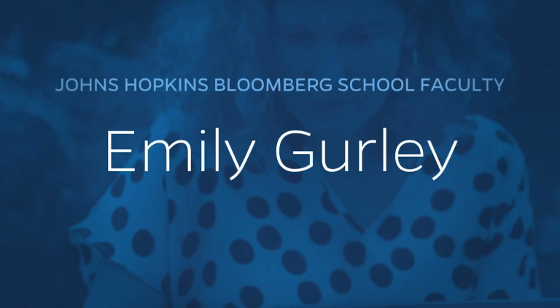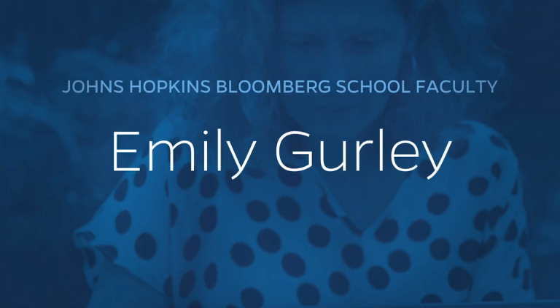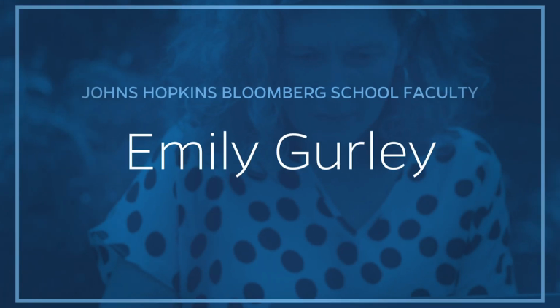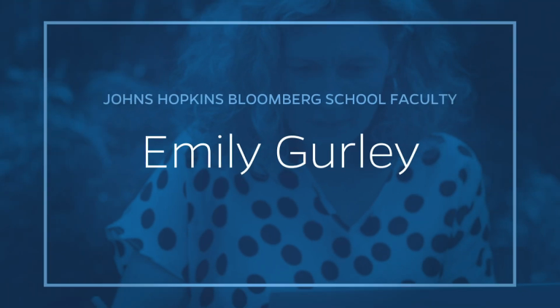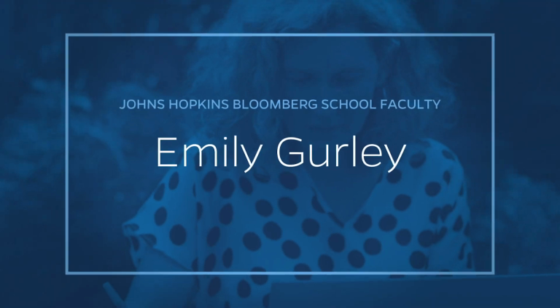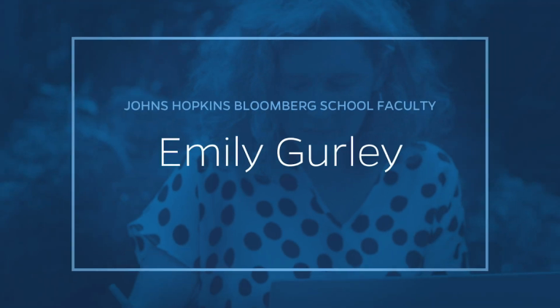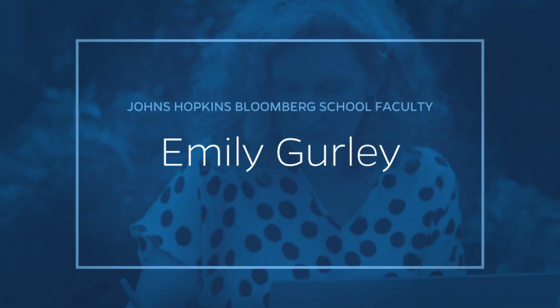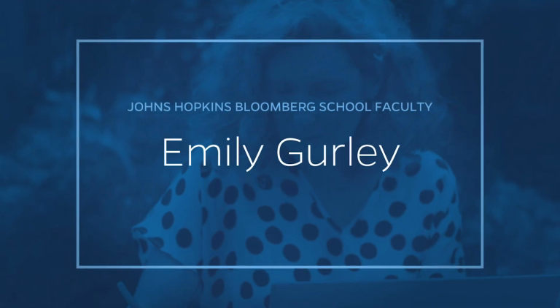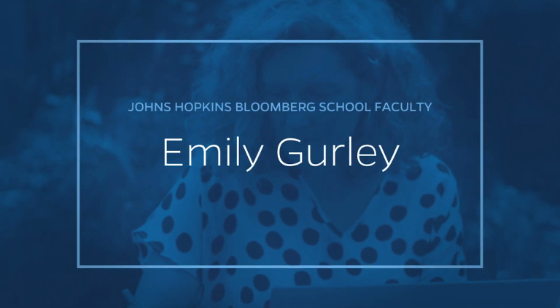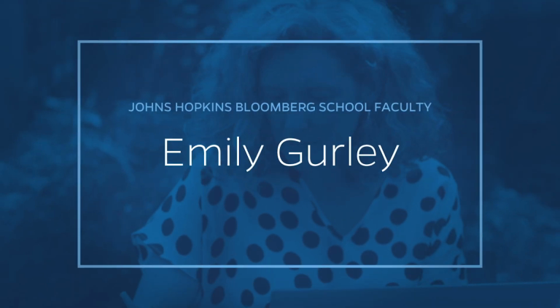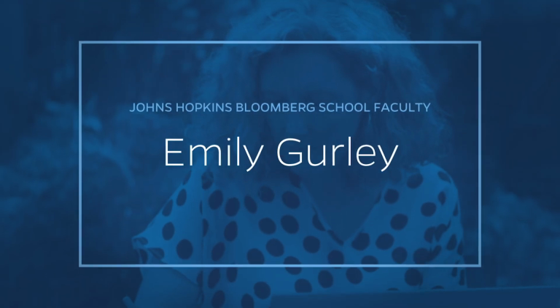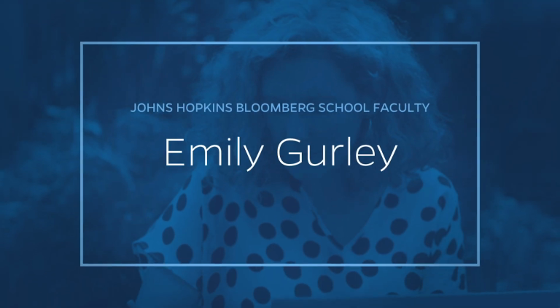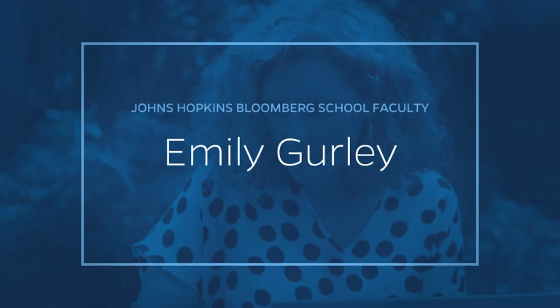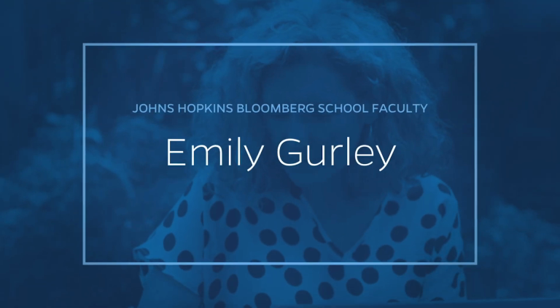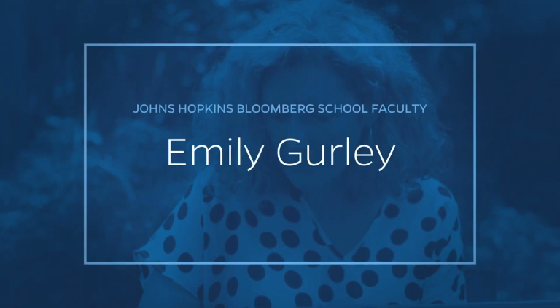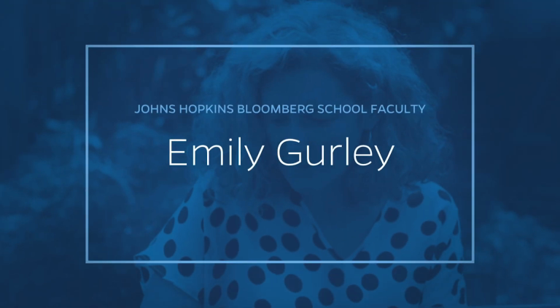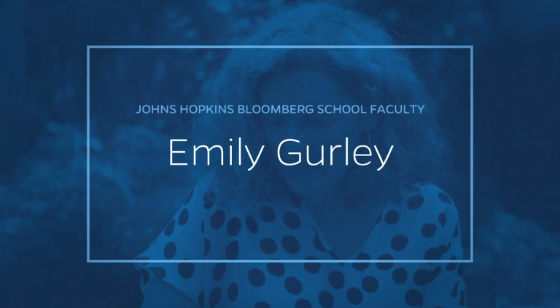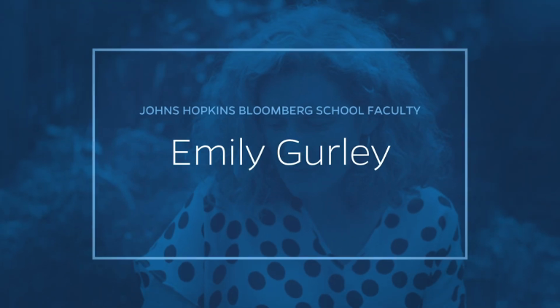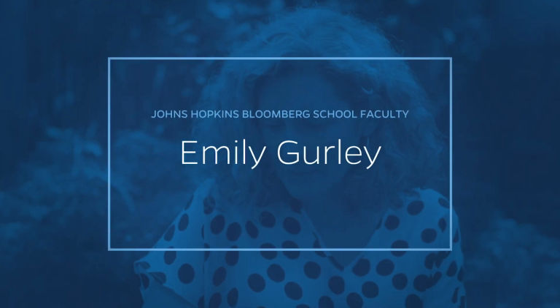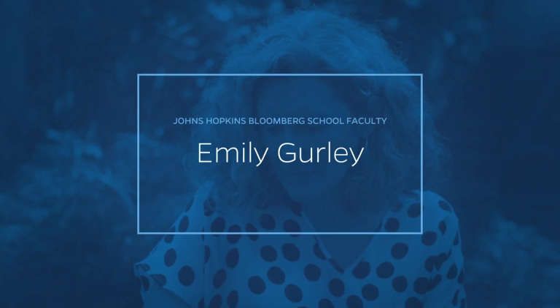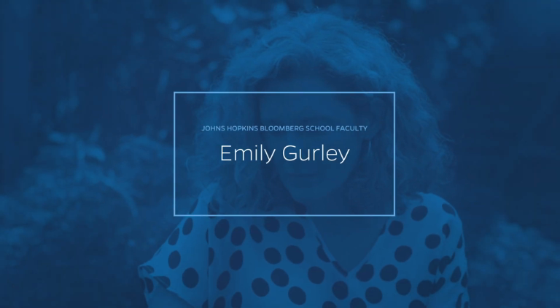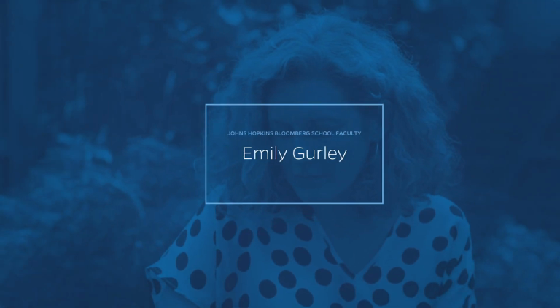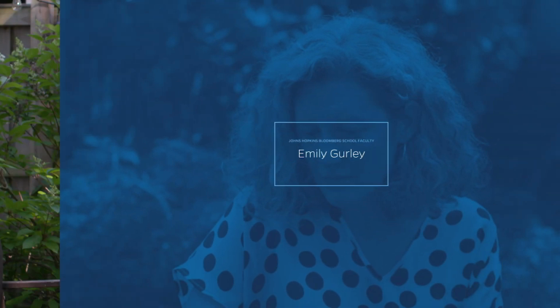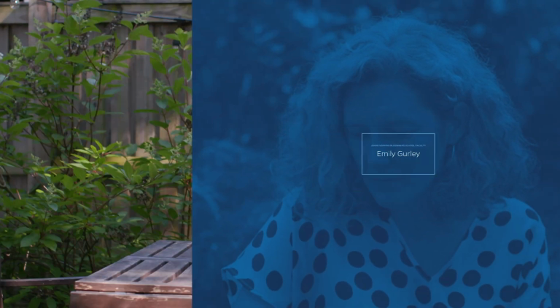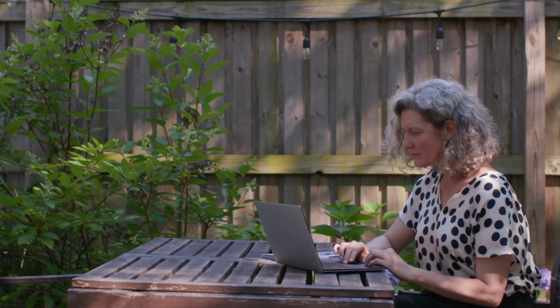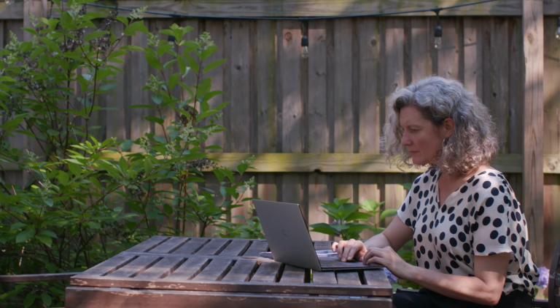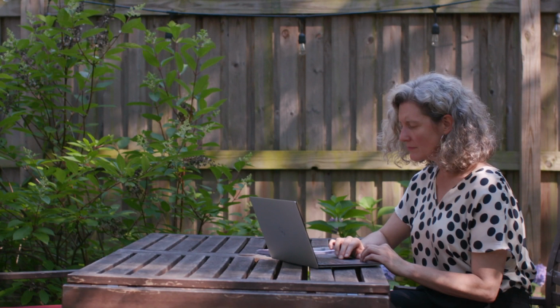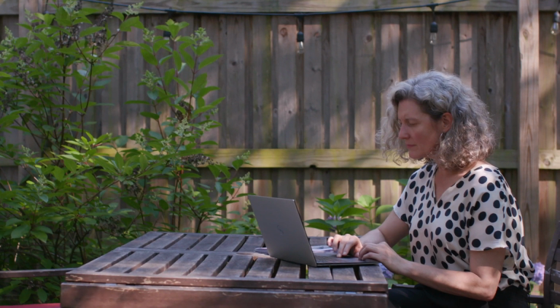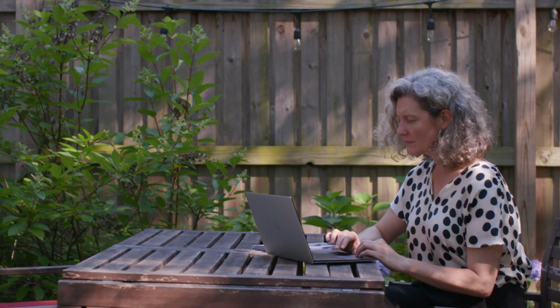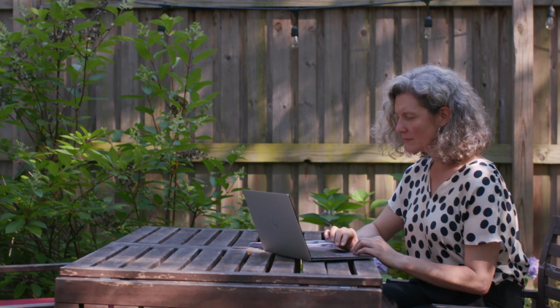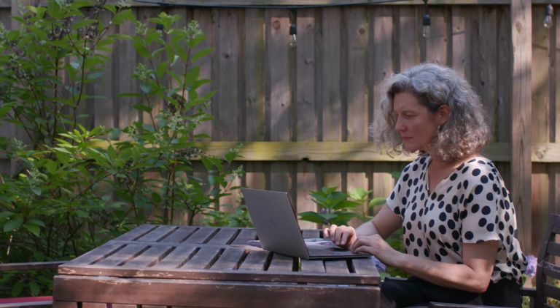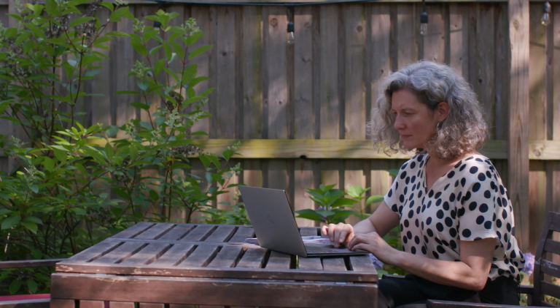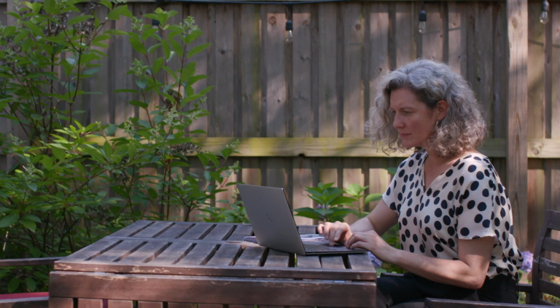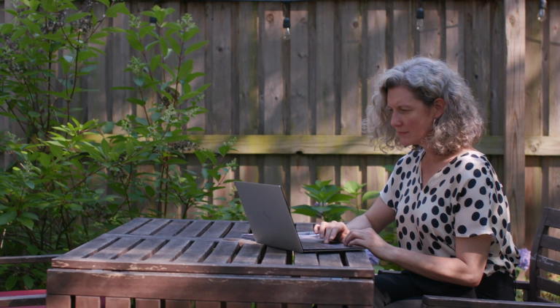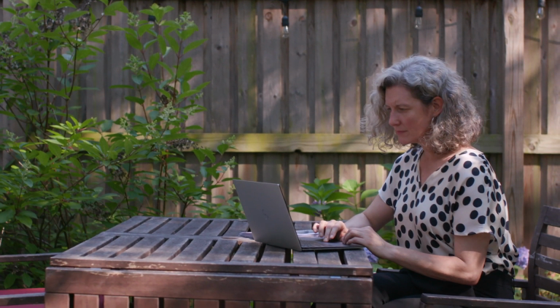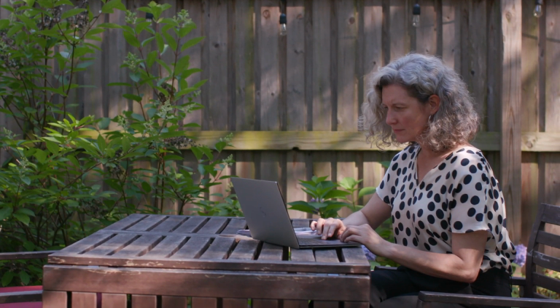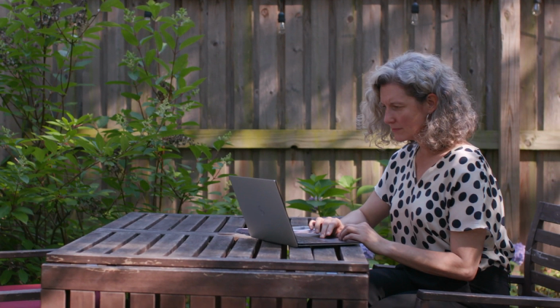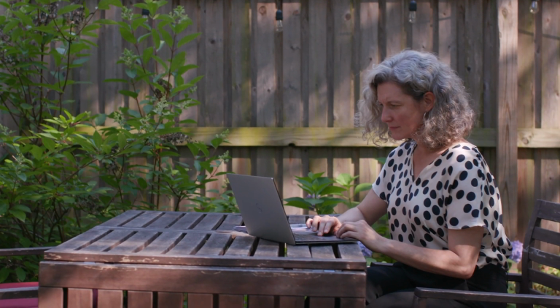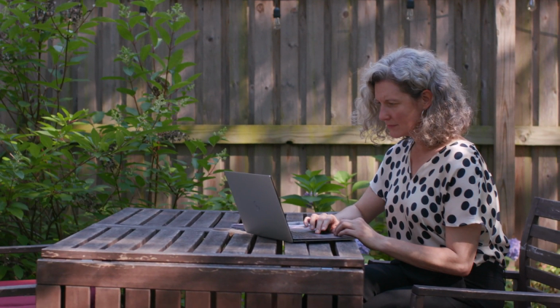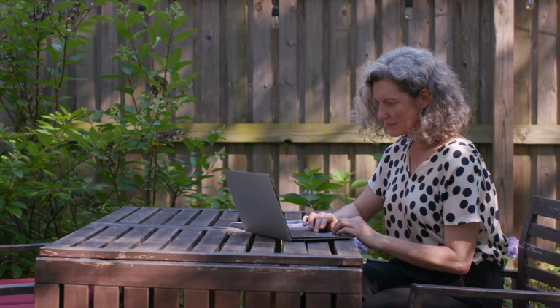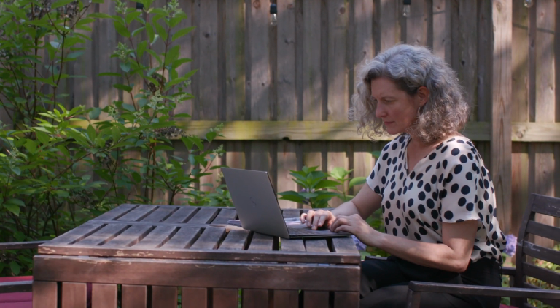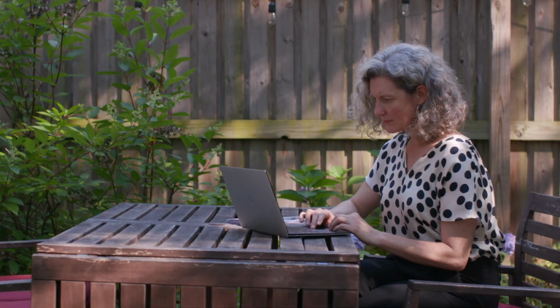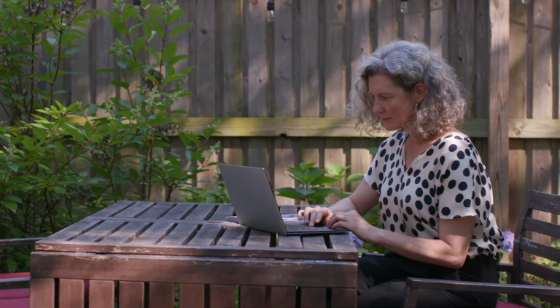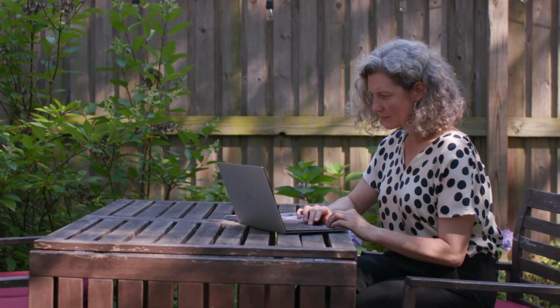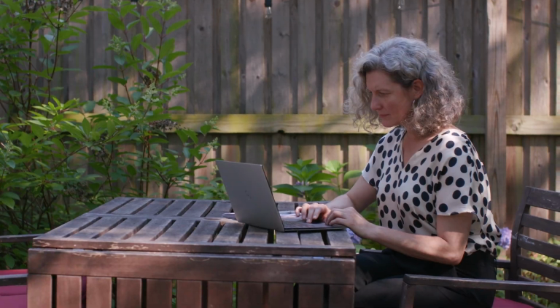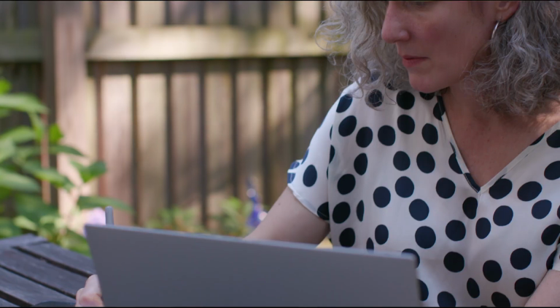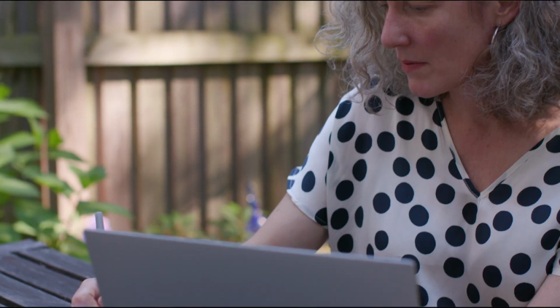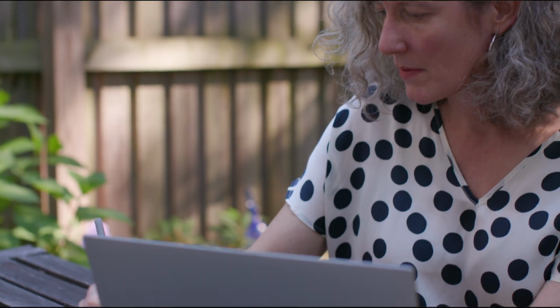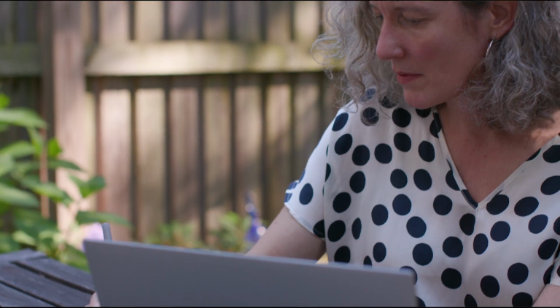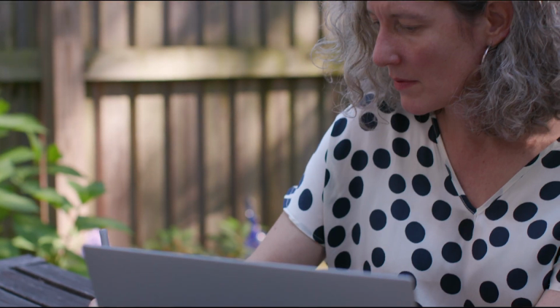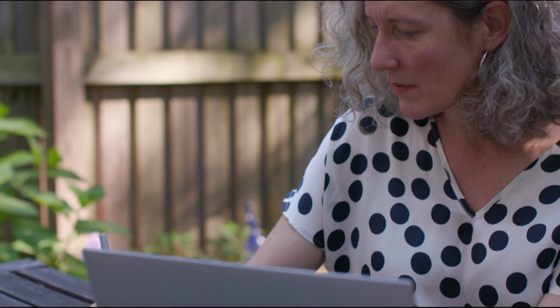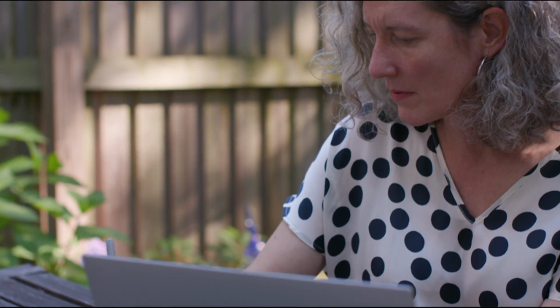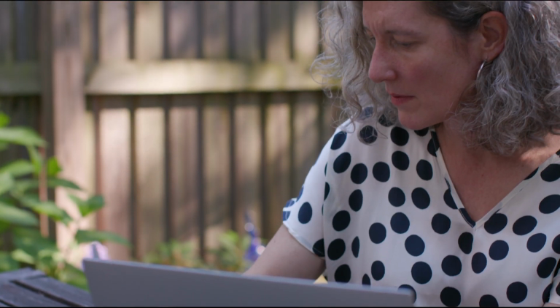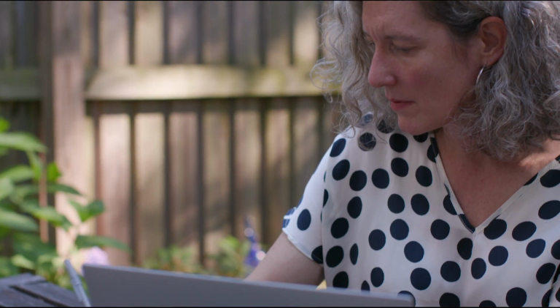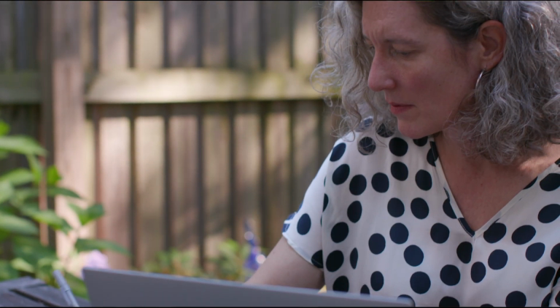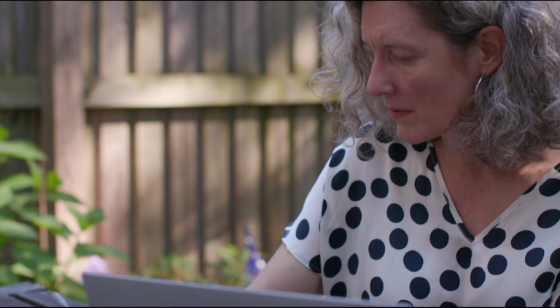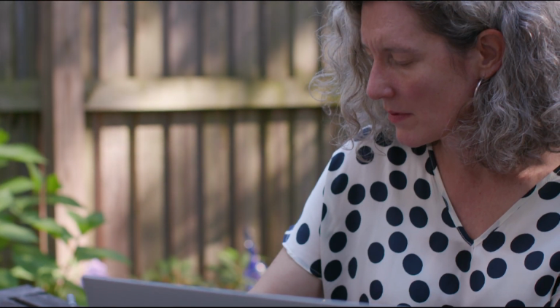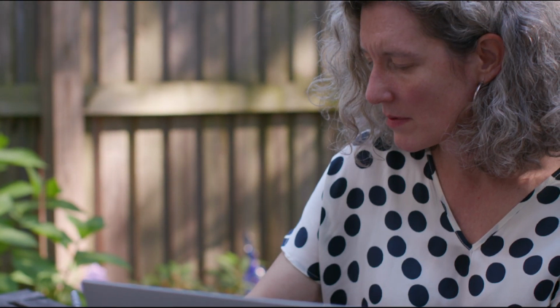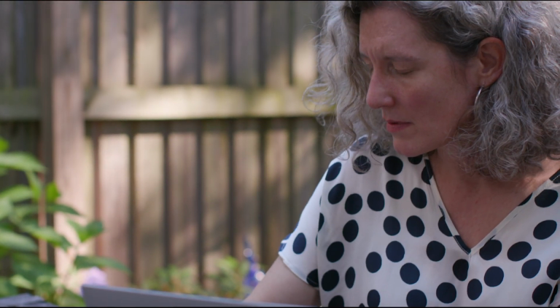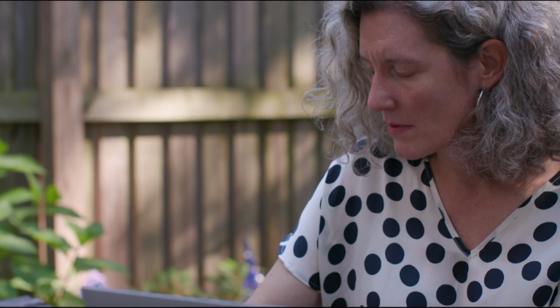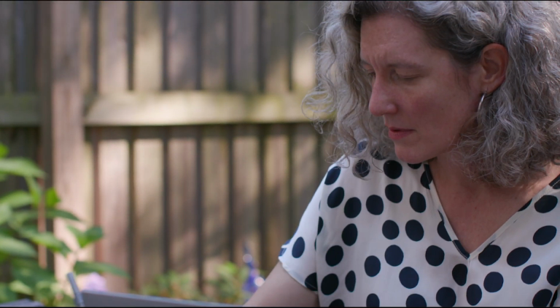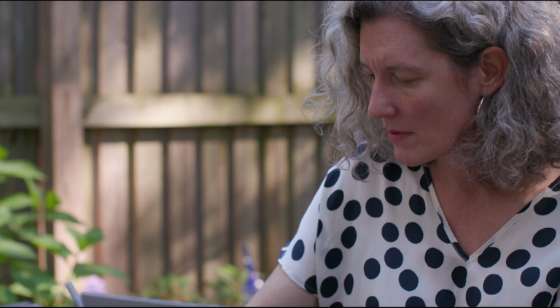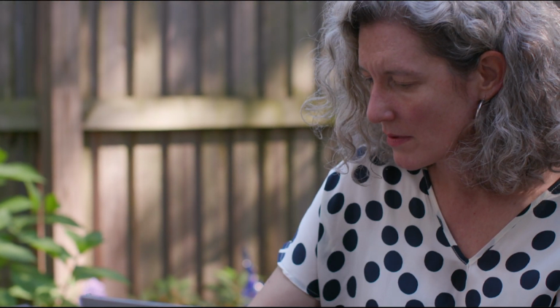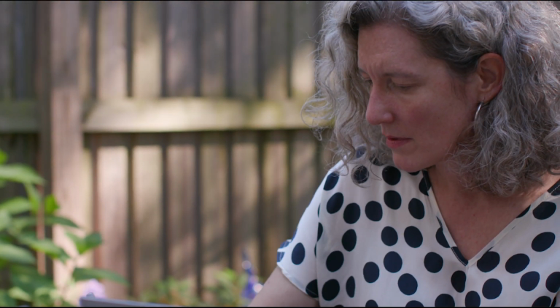I'm Emily Gurley and I'm an infectious disease epidemiologist at the Johns Hopkins Bloomberg School of Public Health.